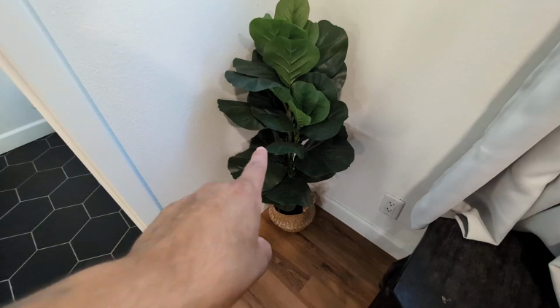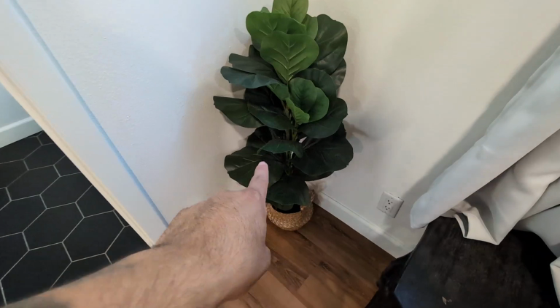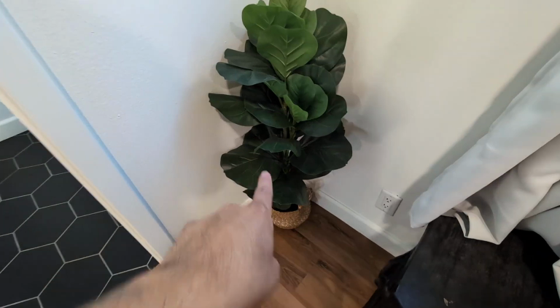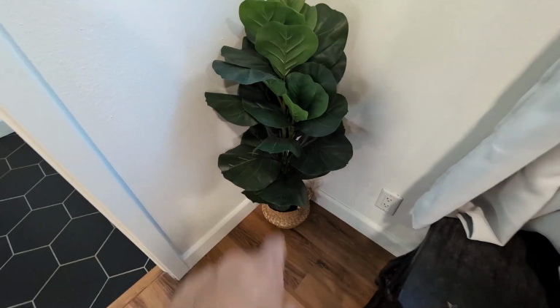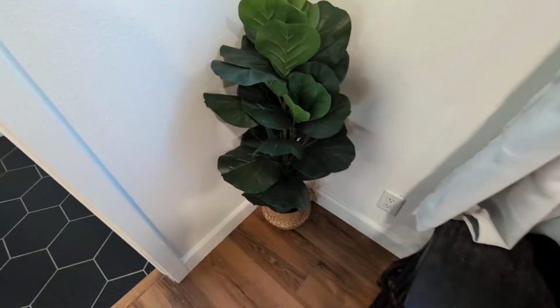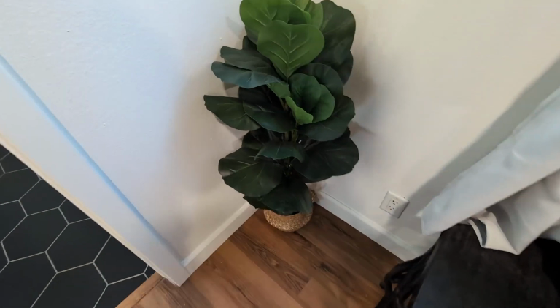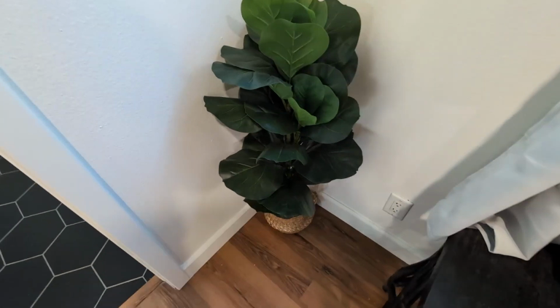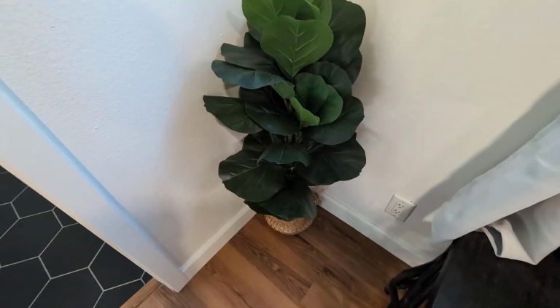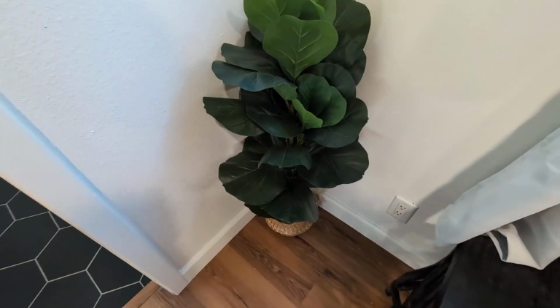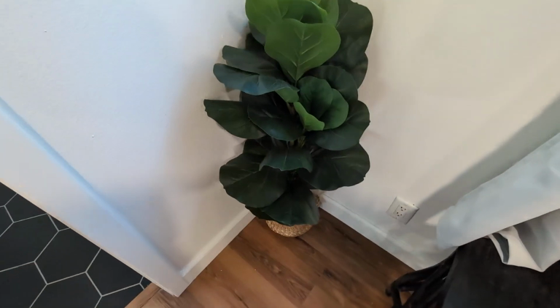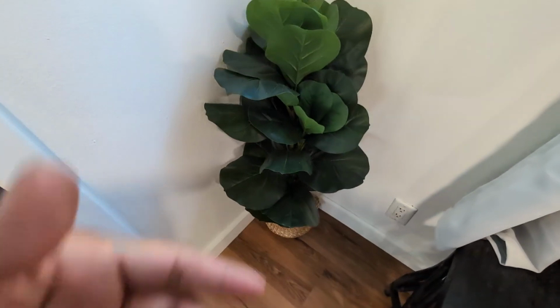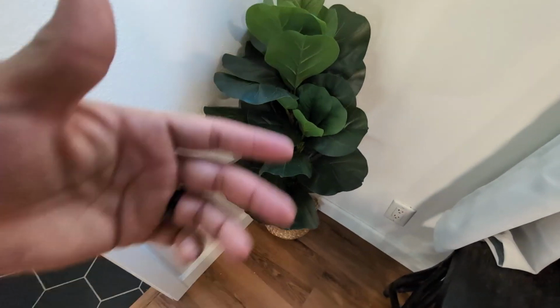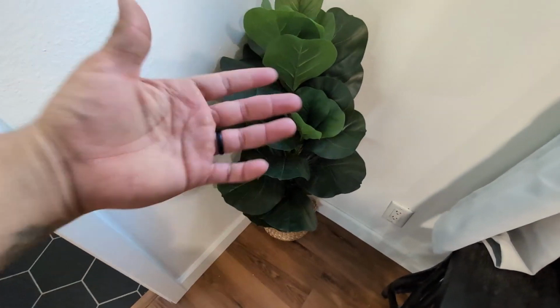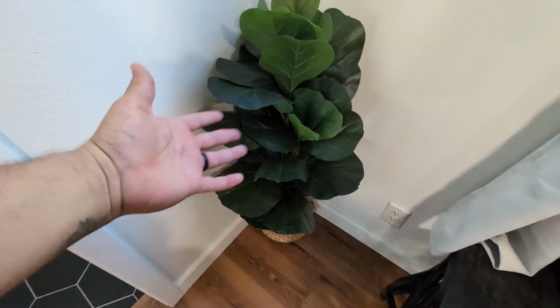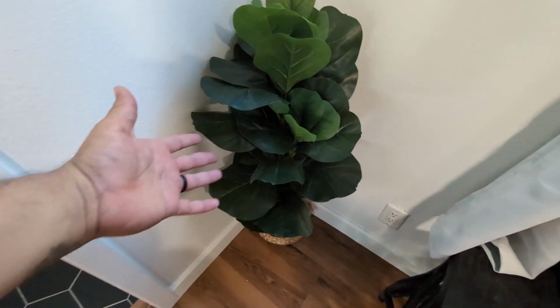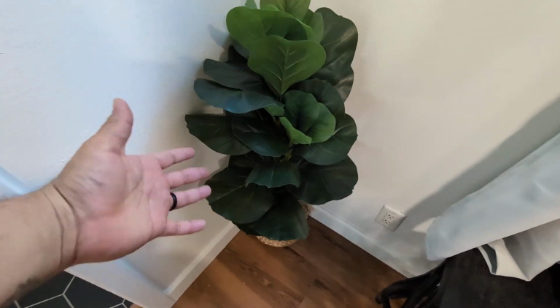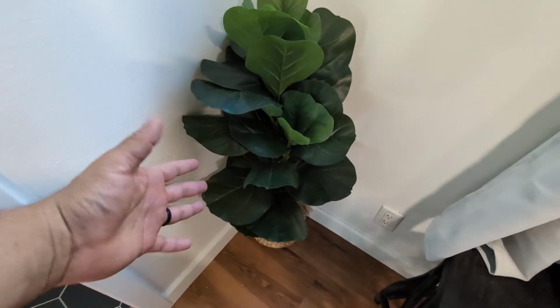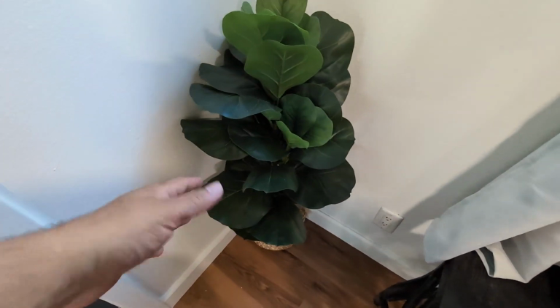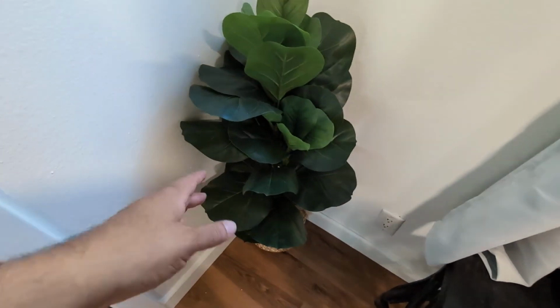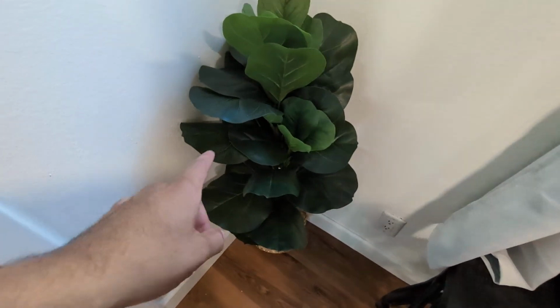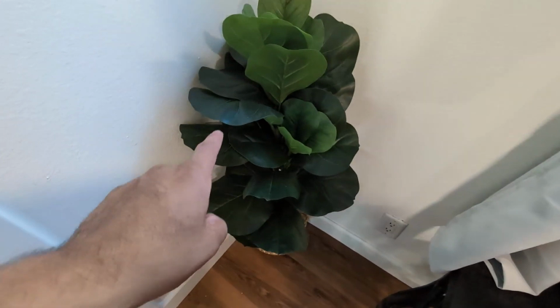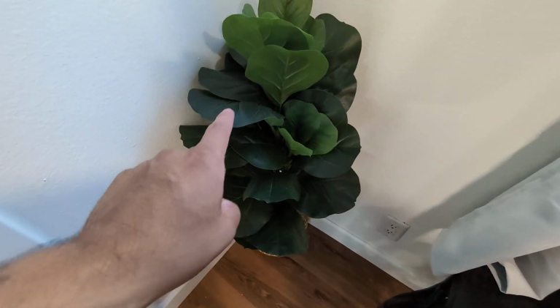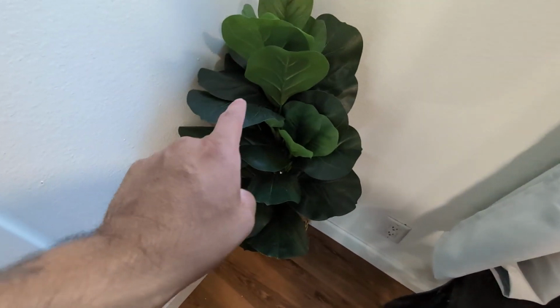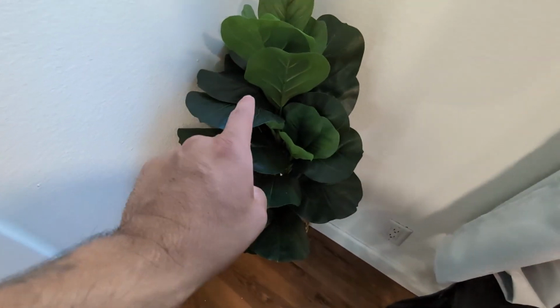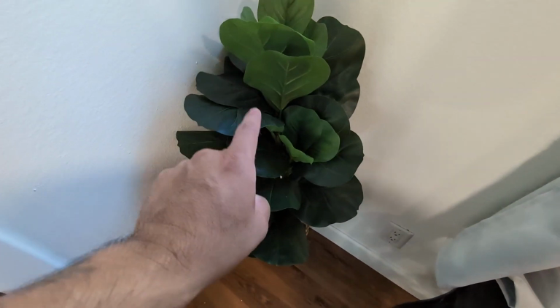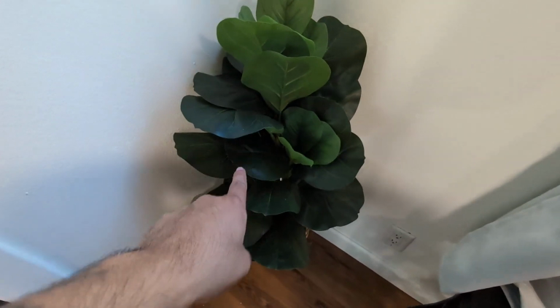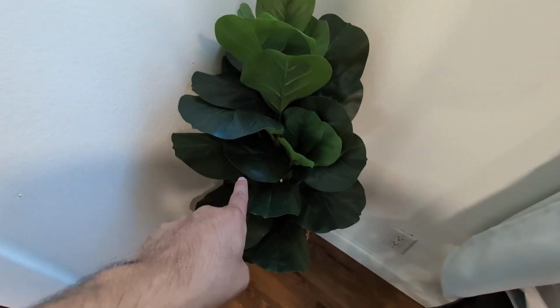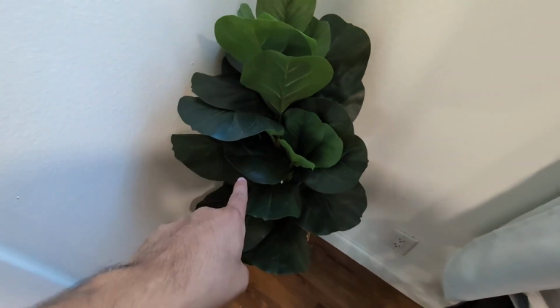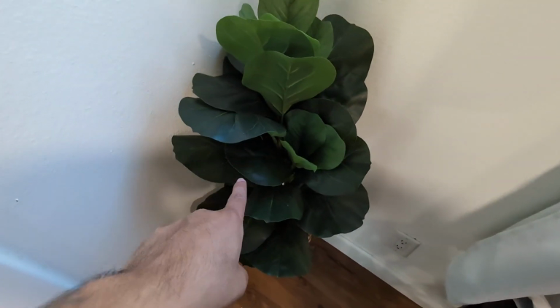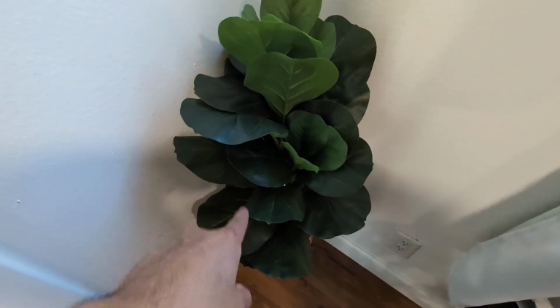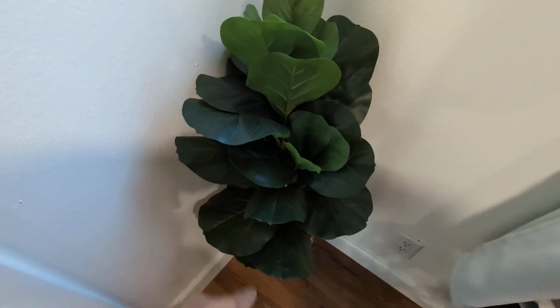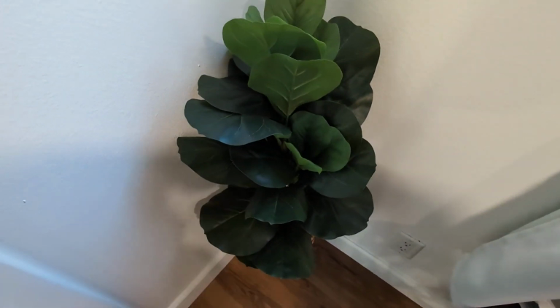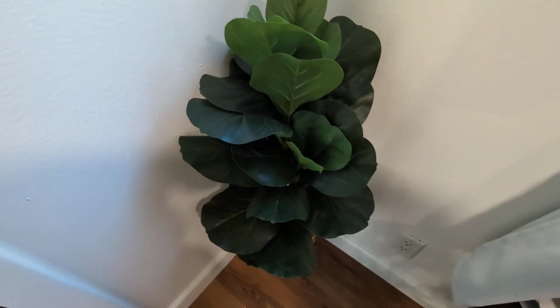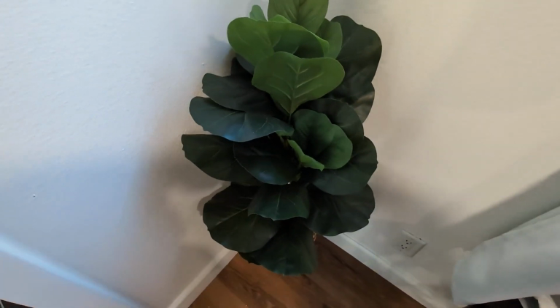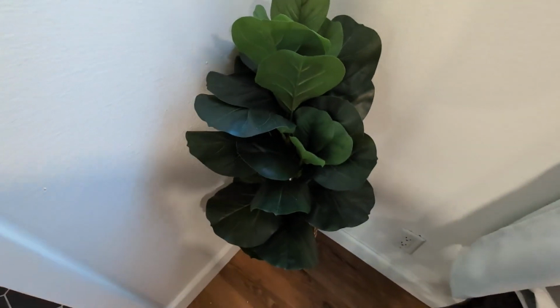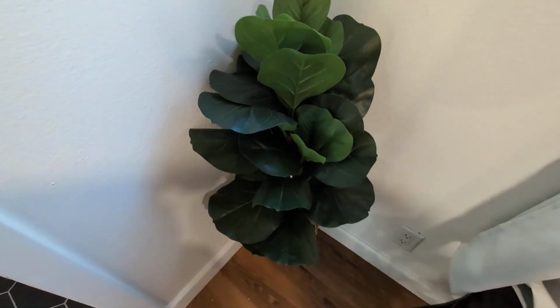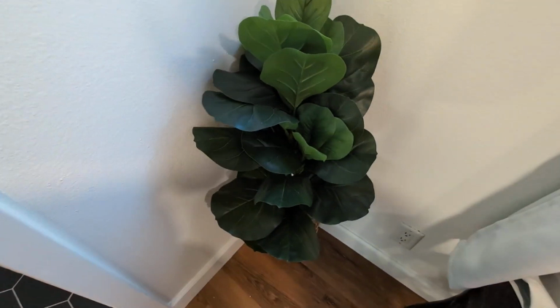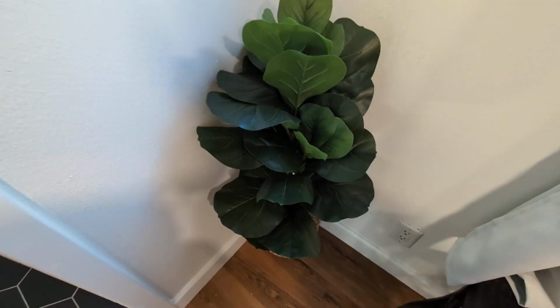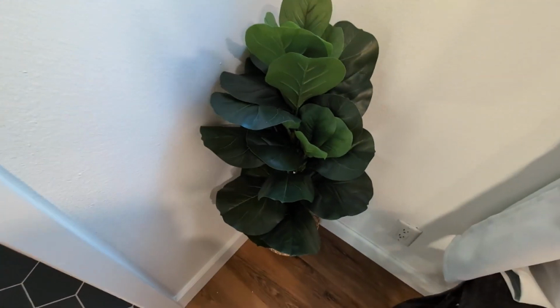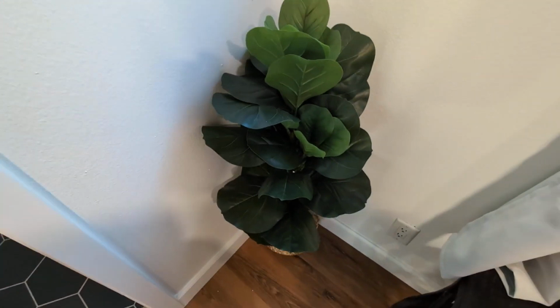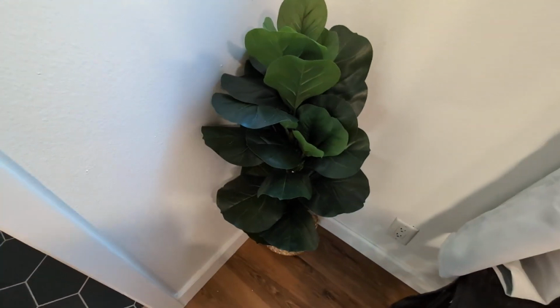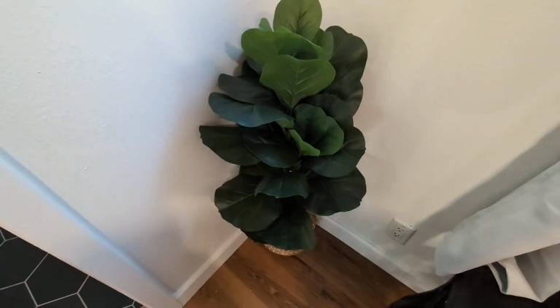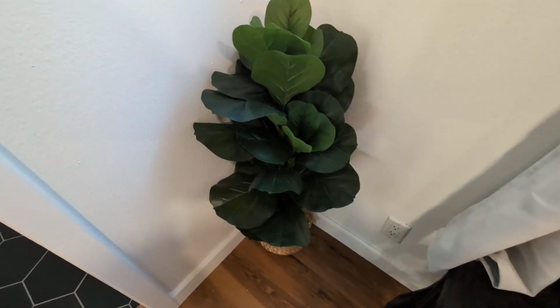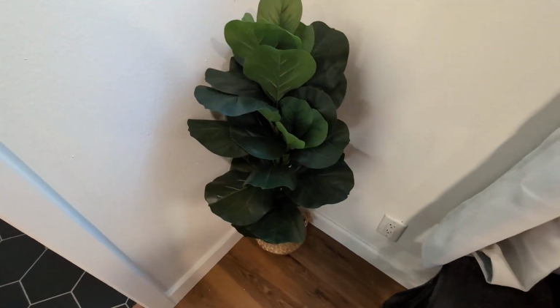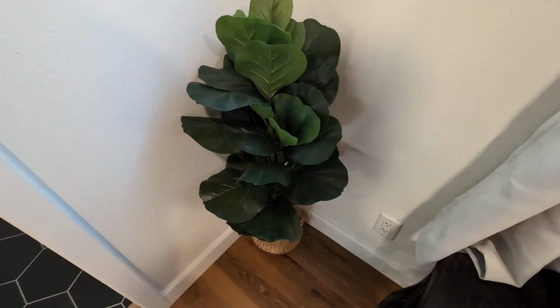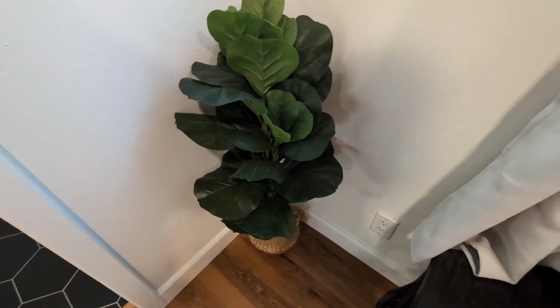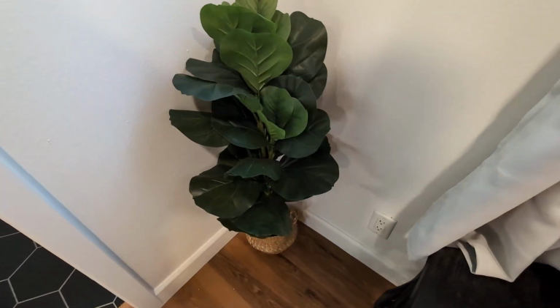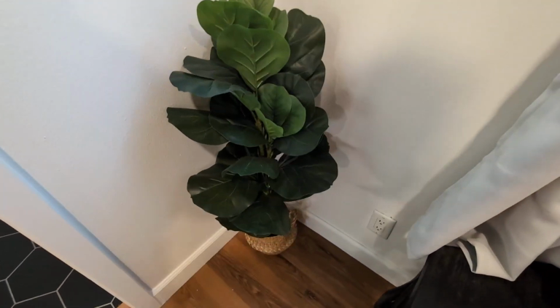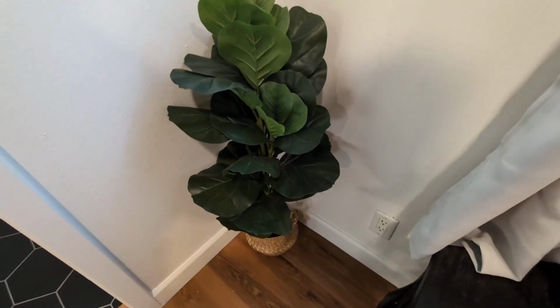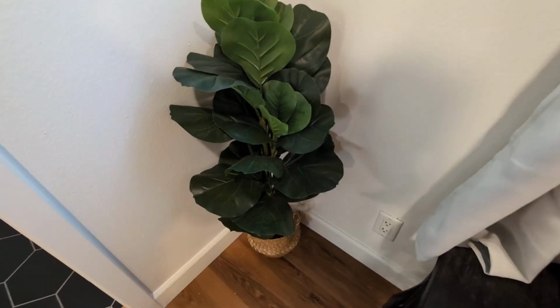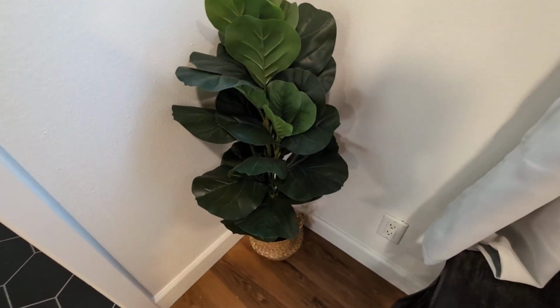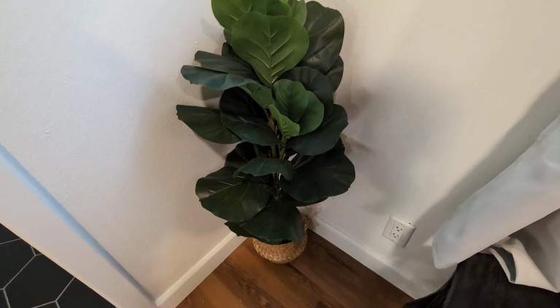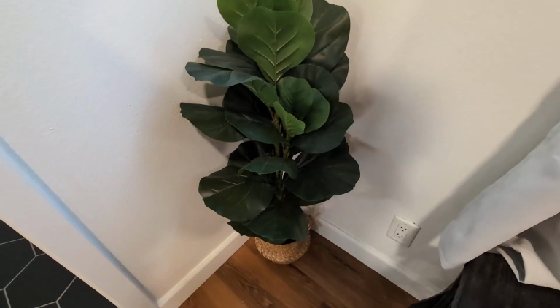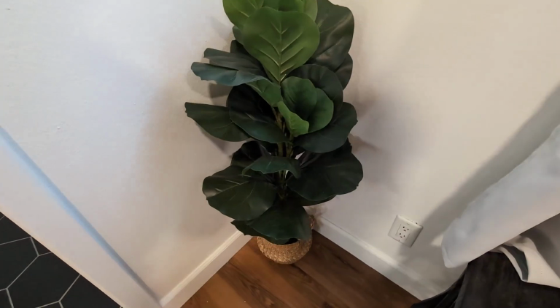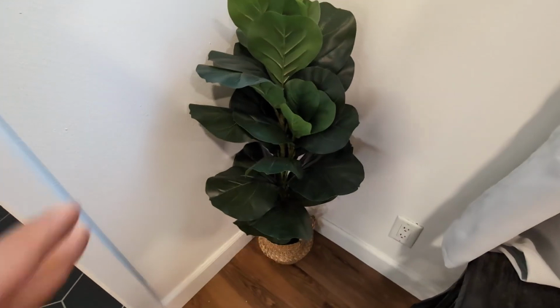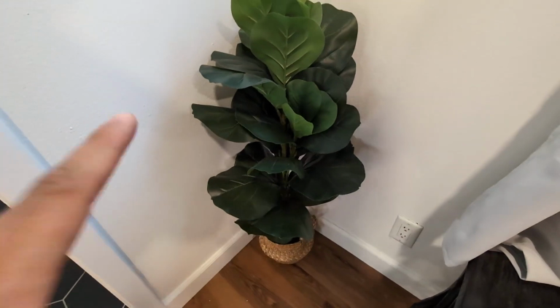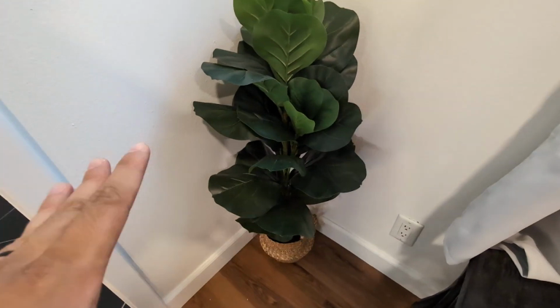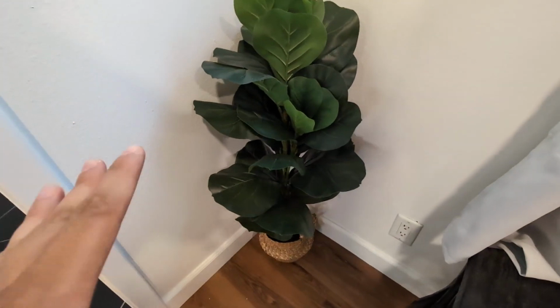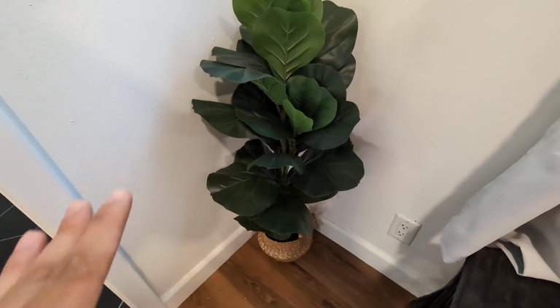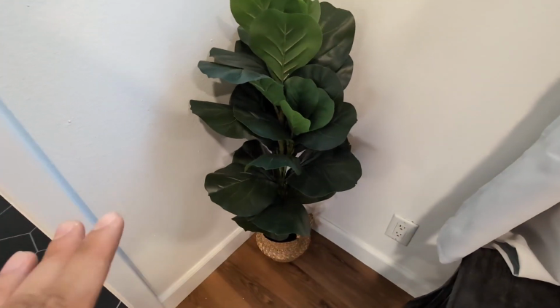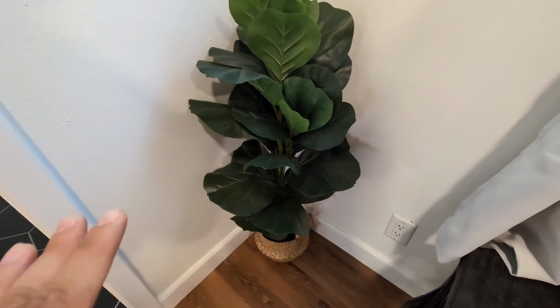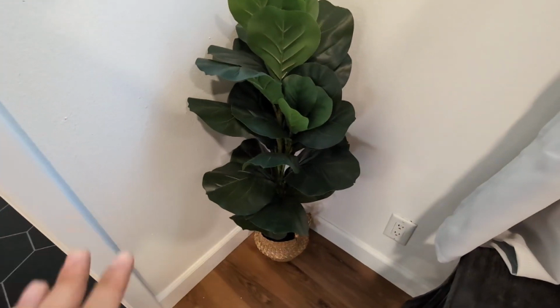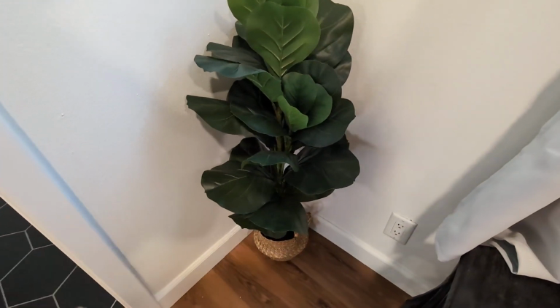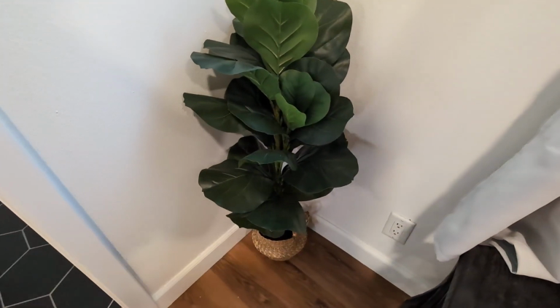Hey everyone, so today we're going to be reviewing — I'm going to give you my honest opinion on this Mosaic fiddle leaf fig tree.